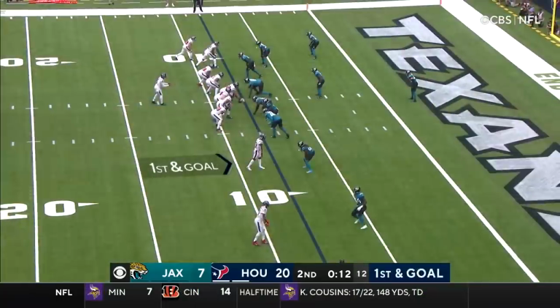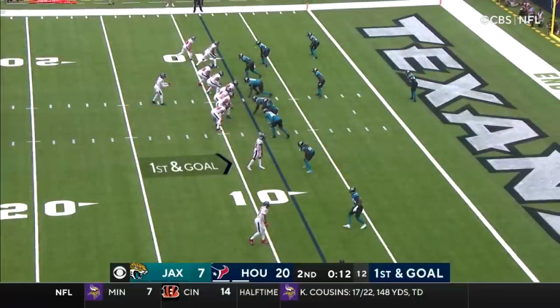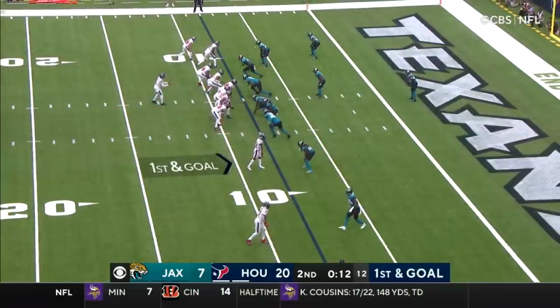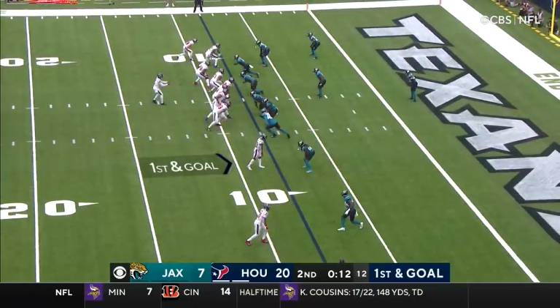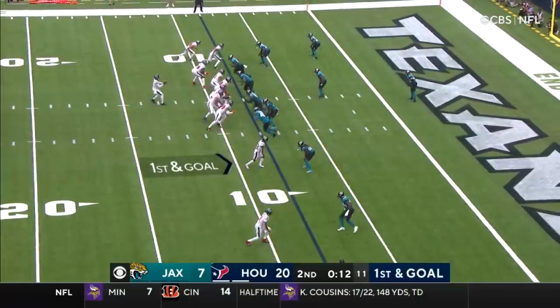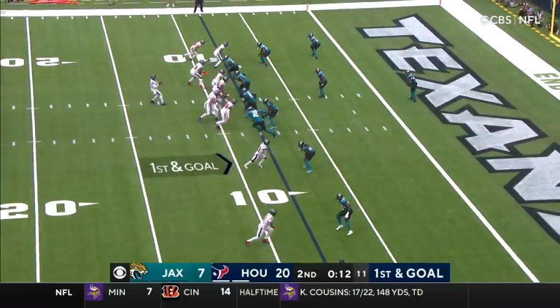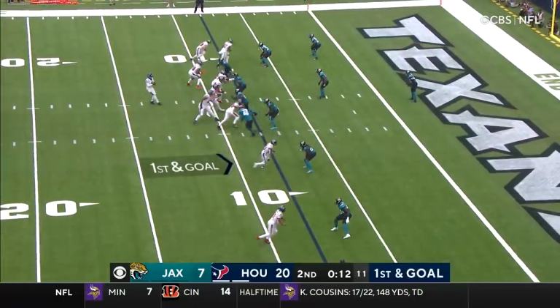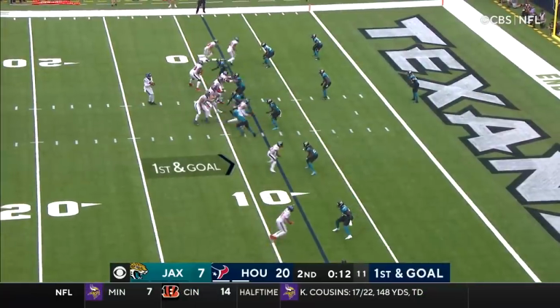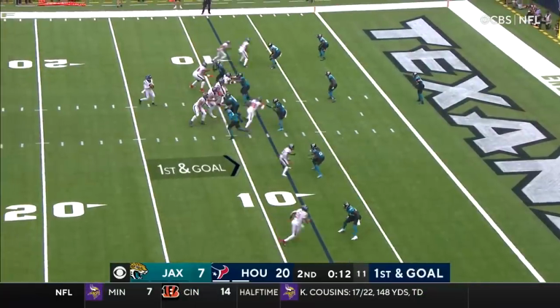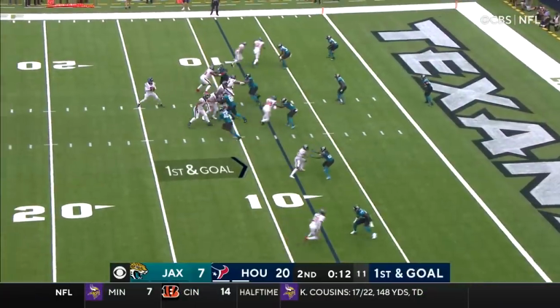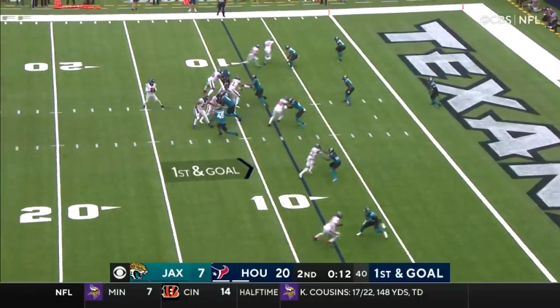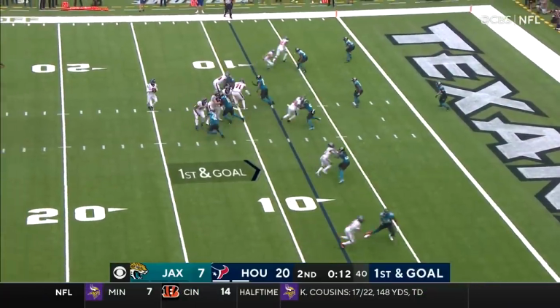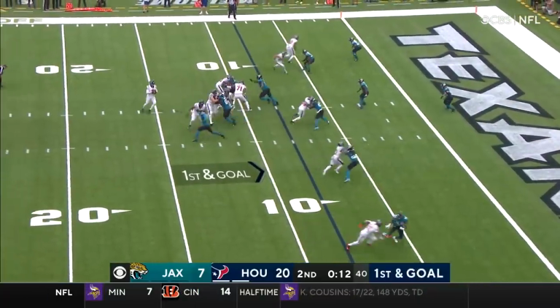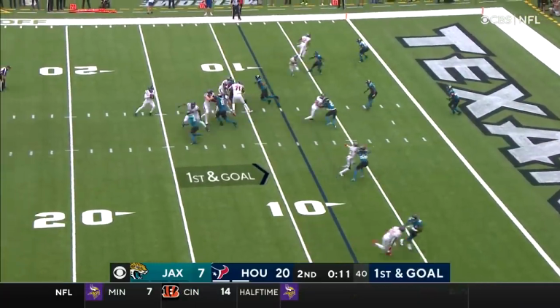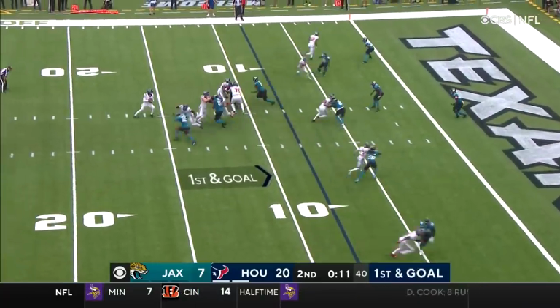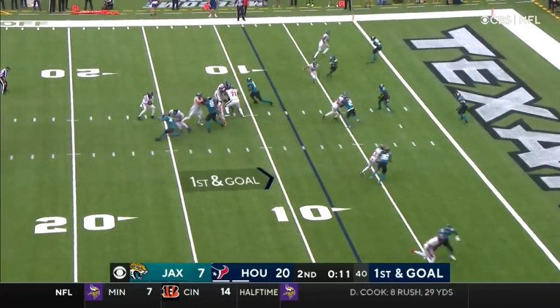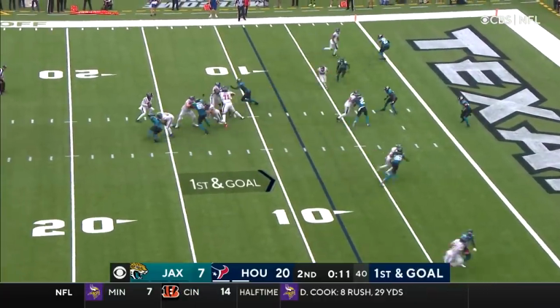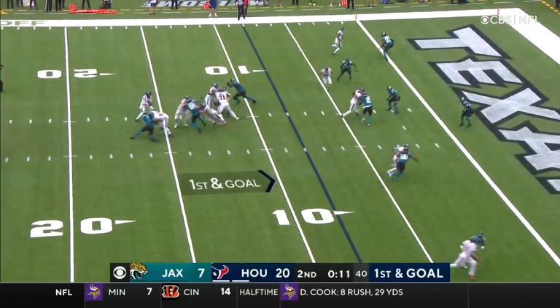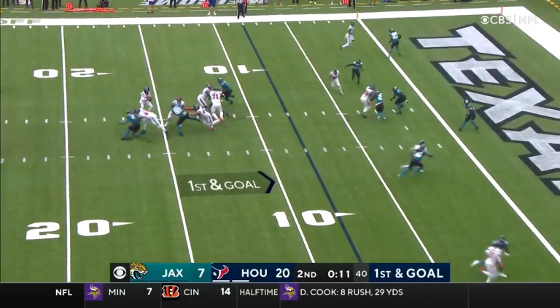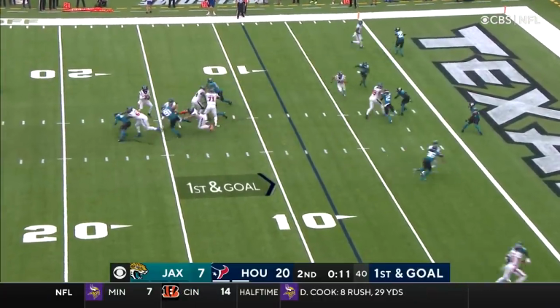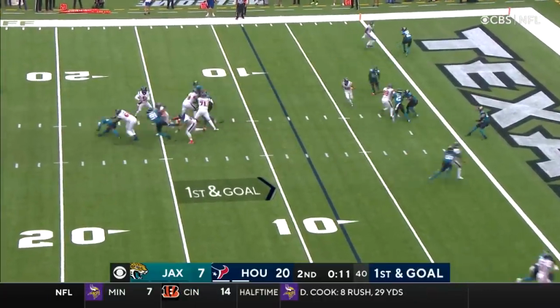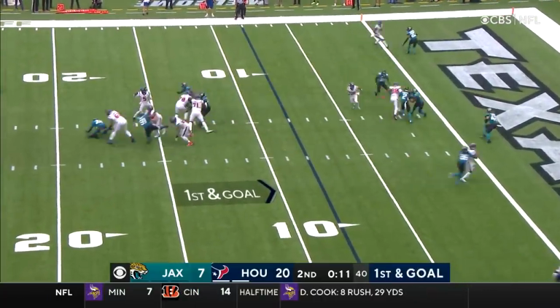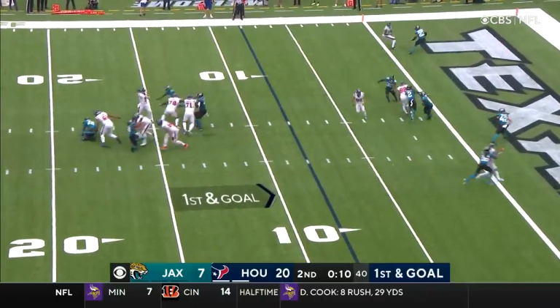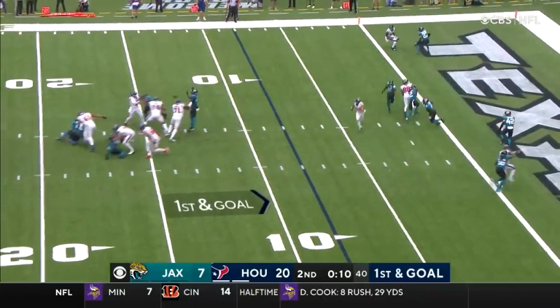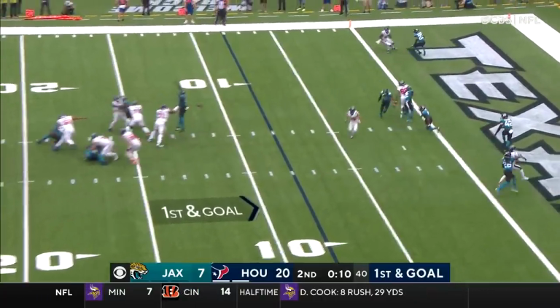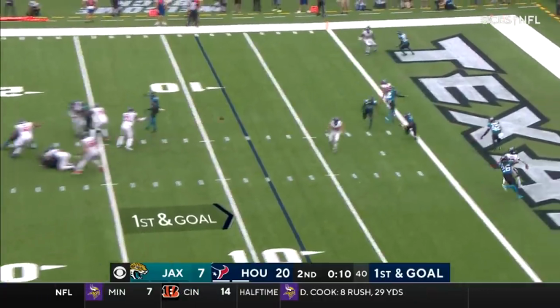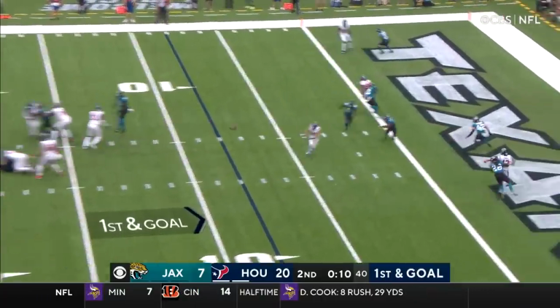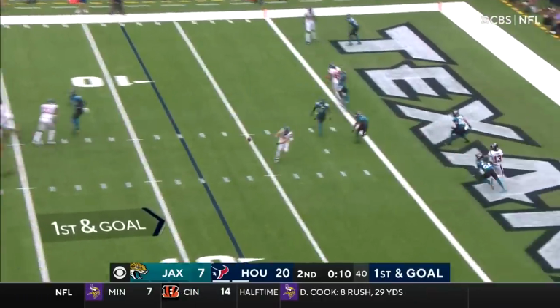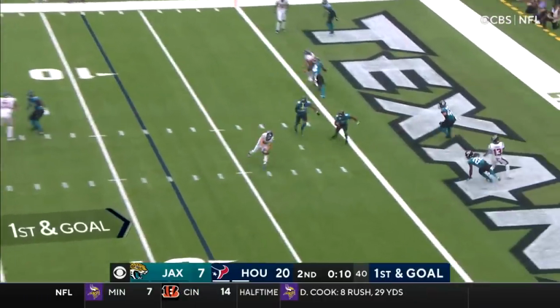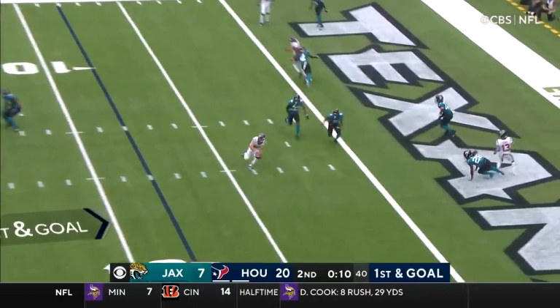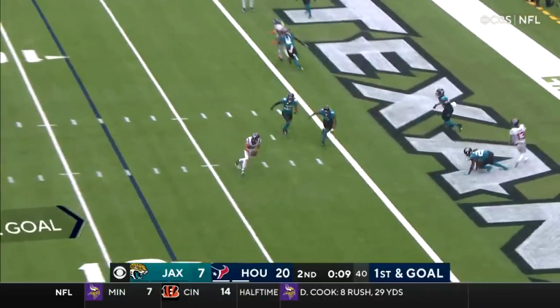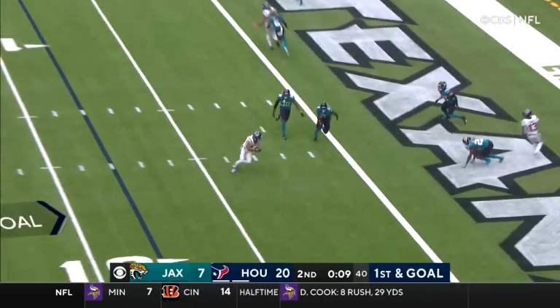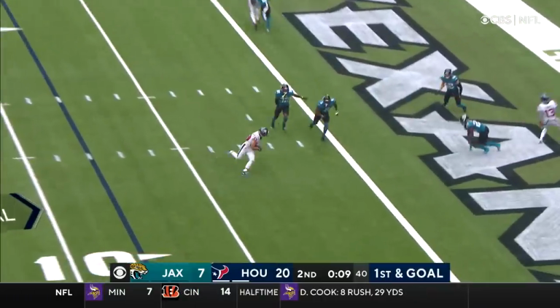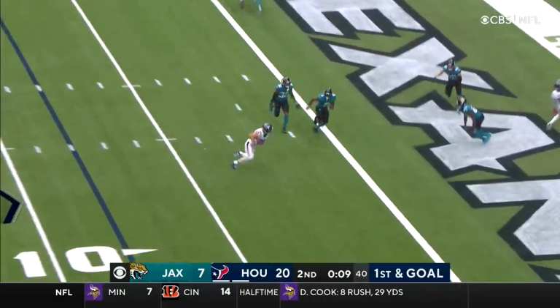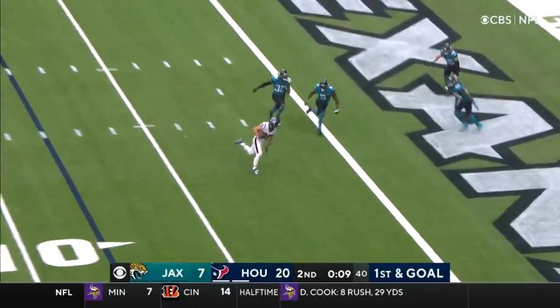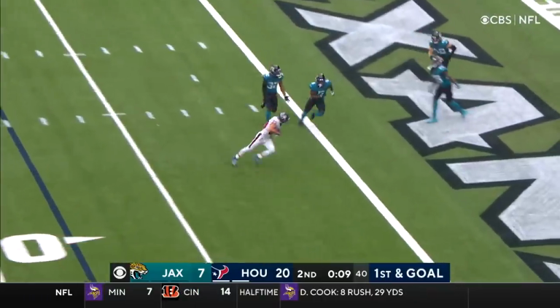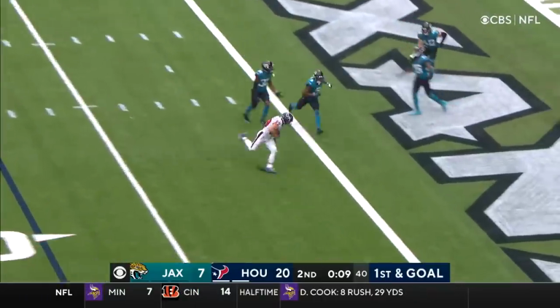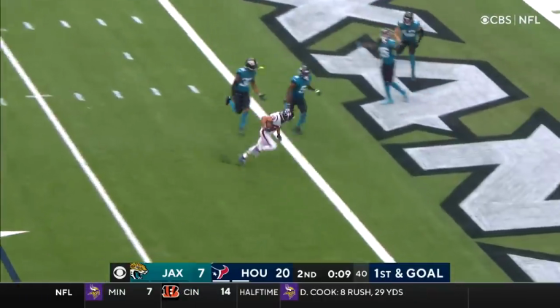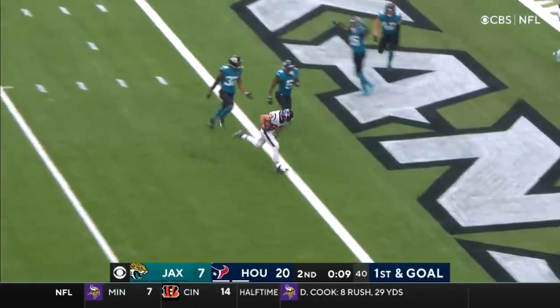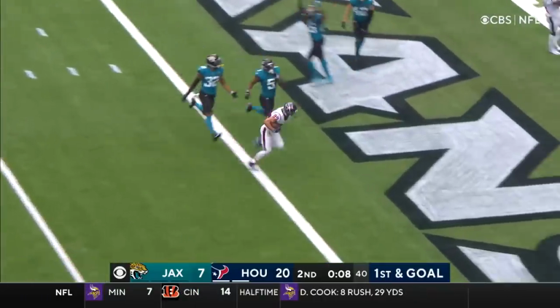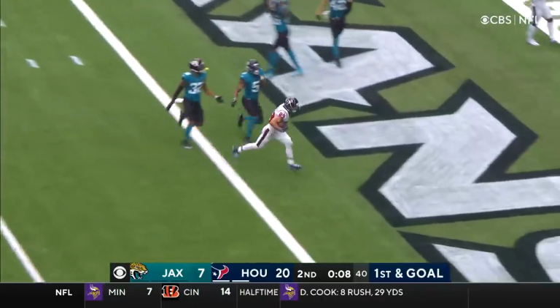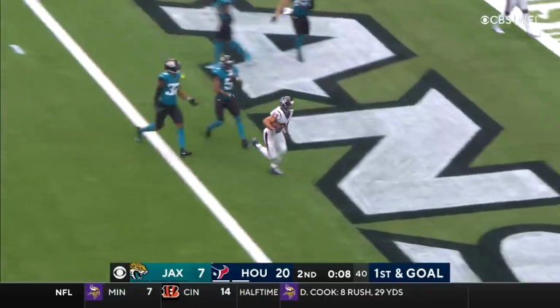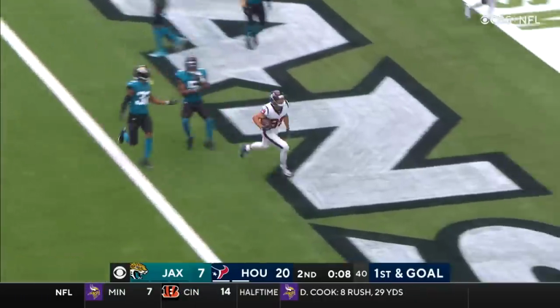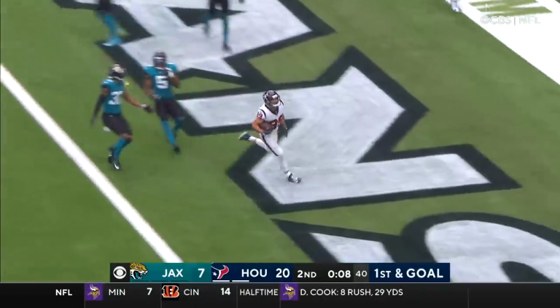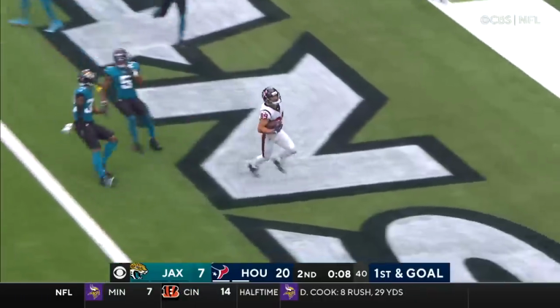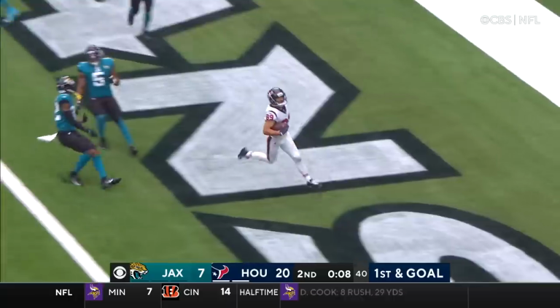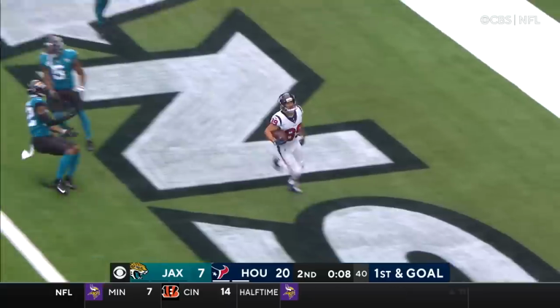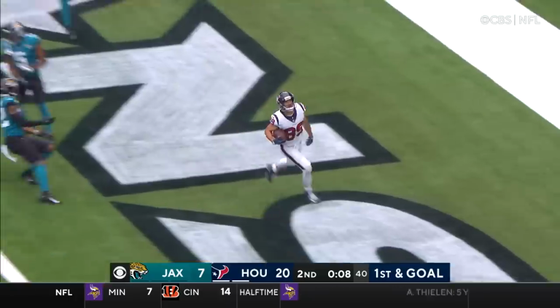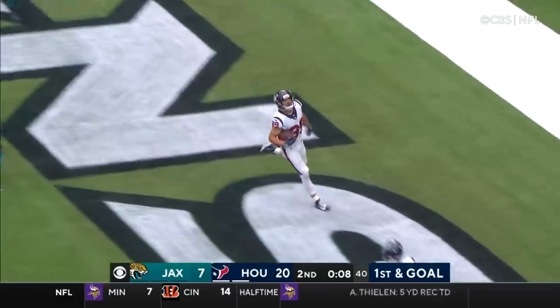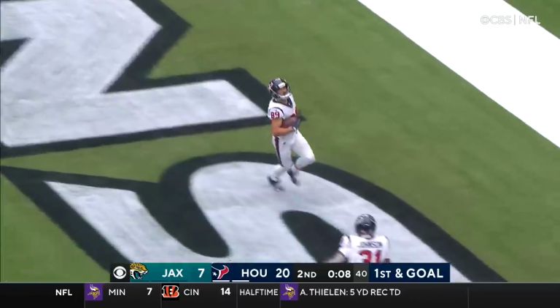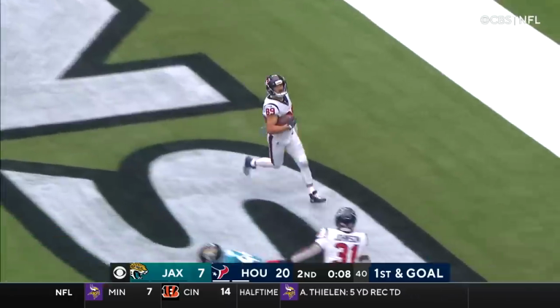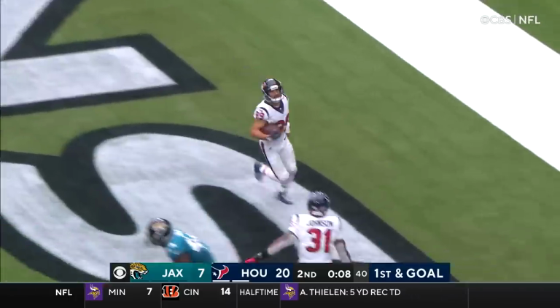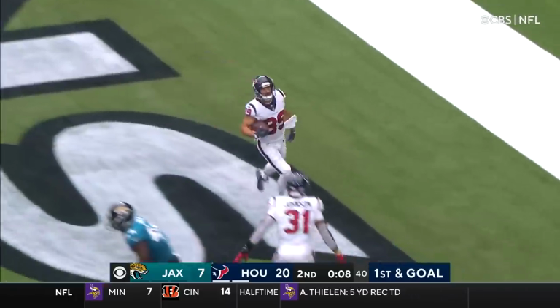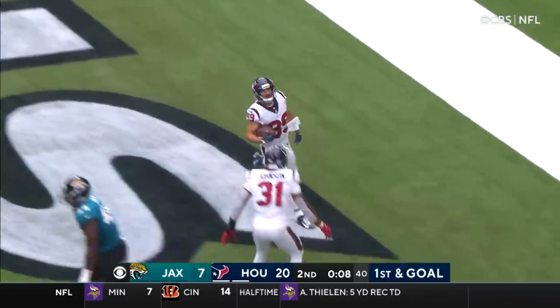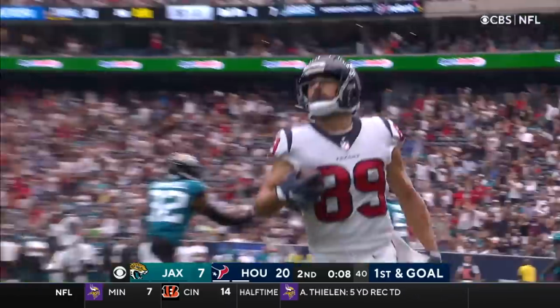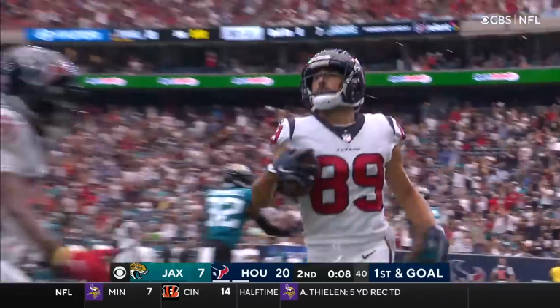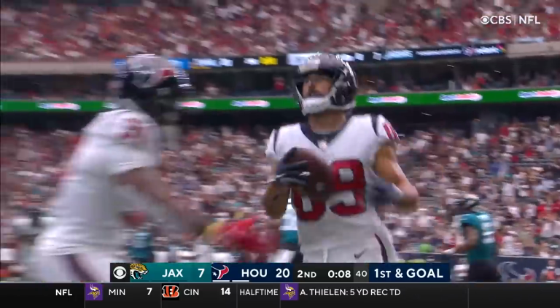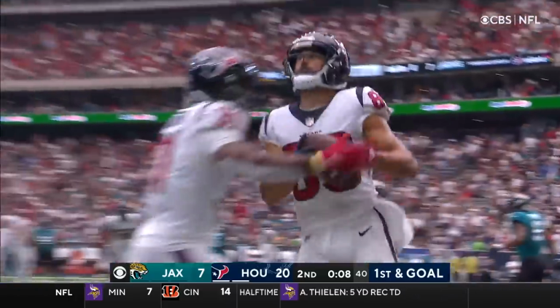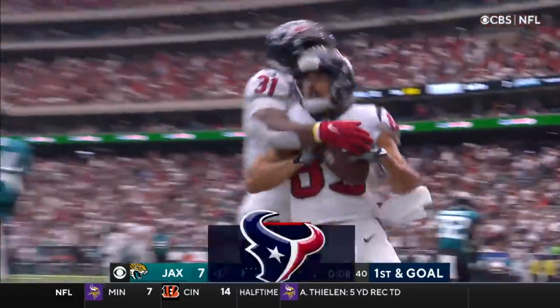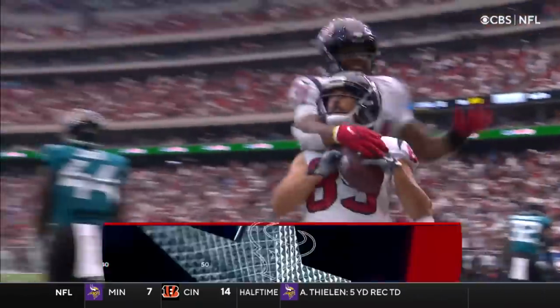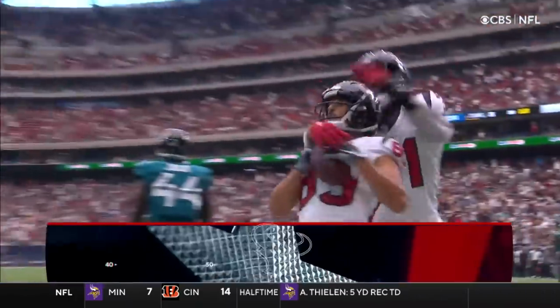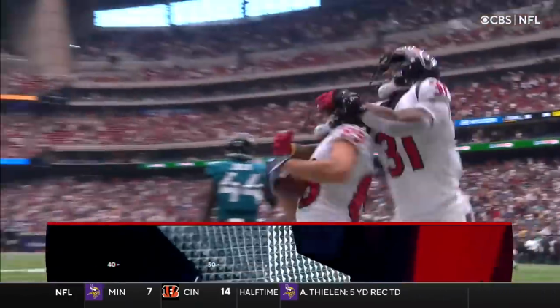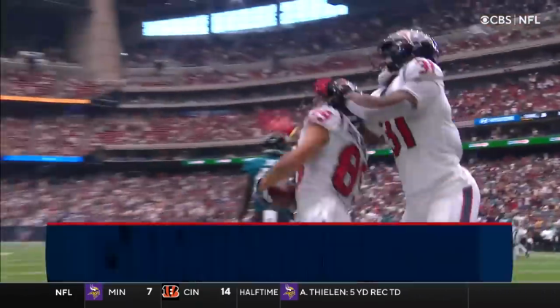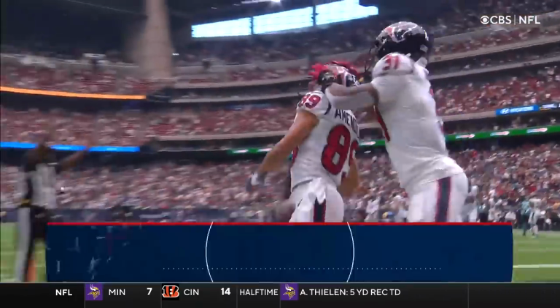12 seconds on the clock. Taylor to throw, coming over the middle. The catch is made. And the touchdown - Danny Amendola.